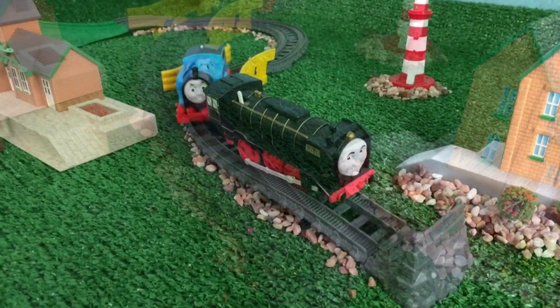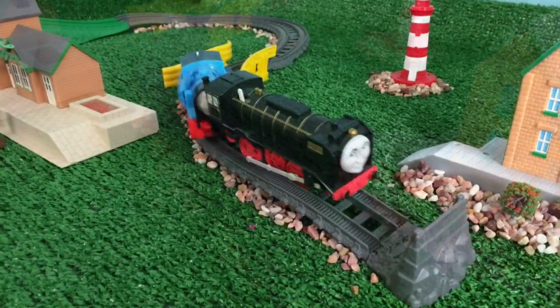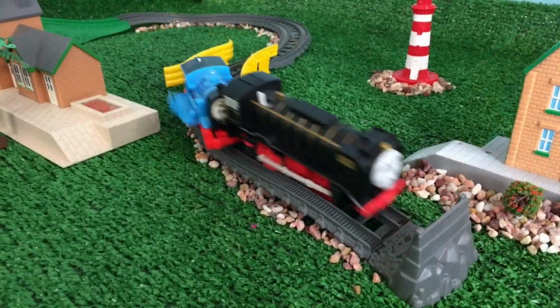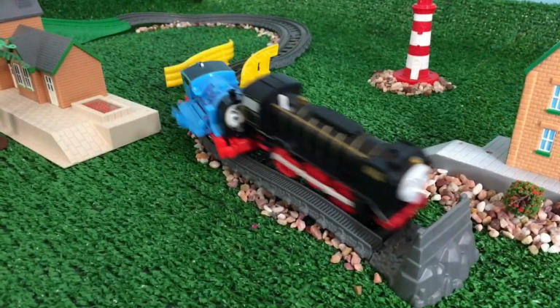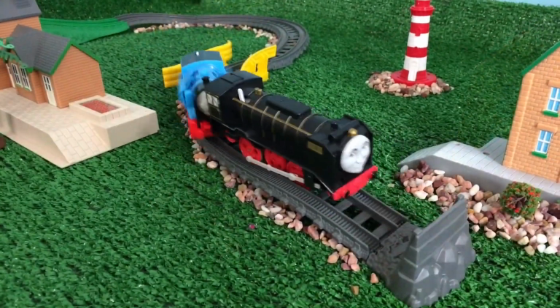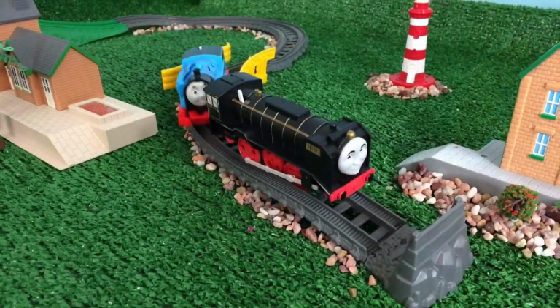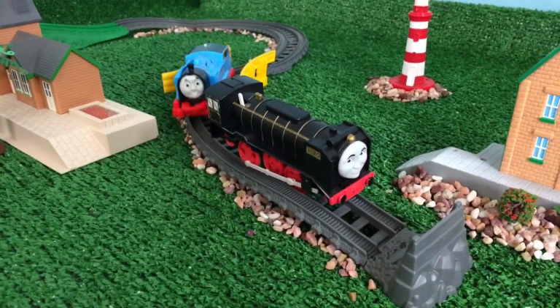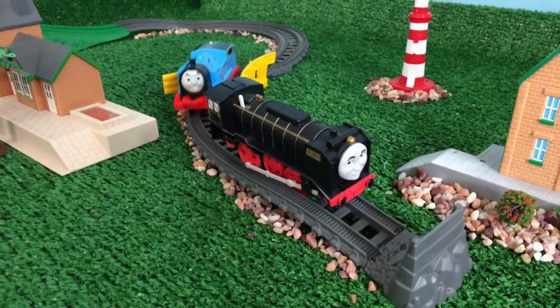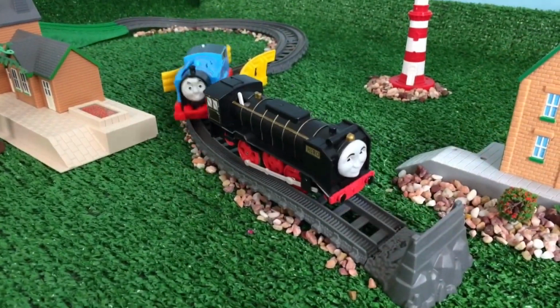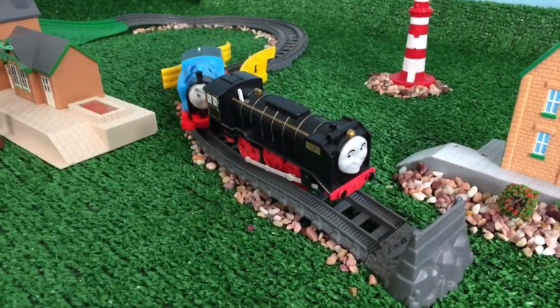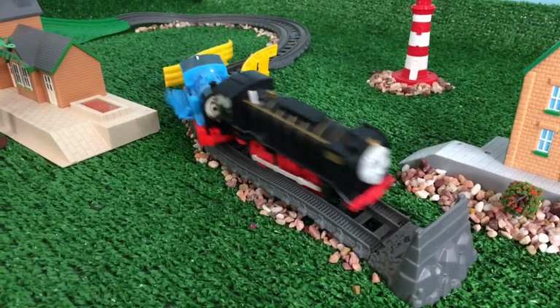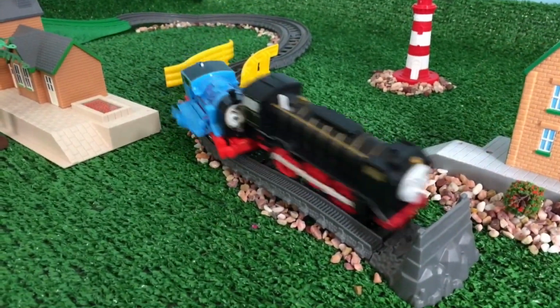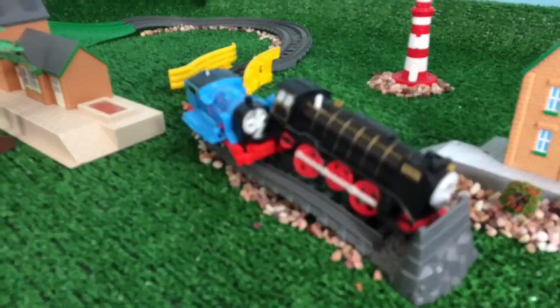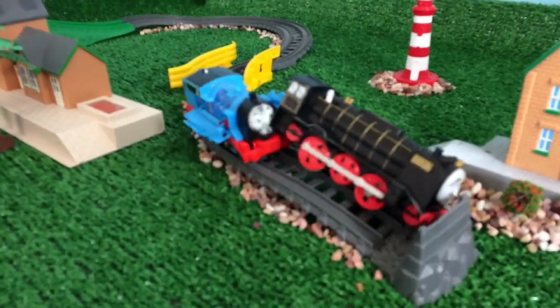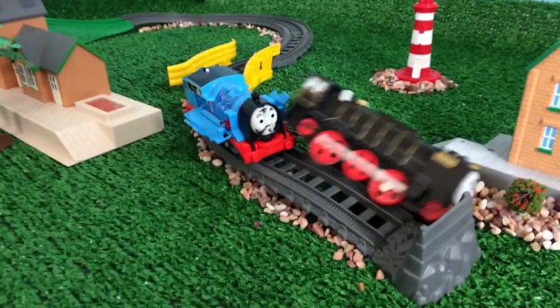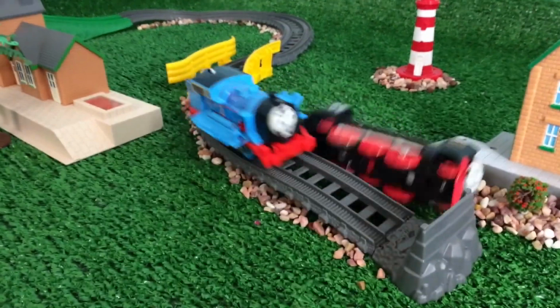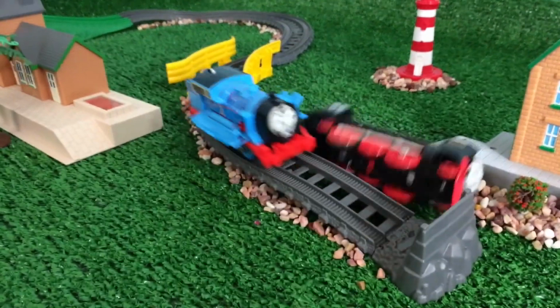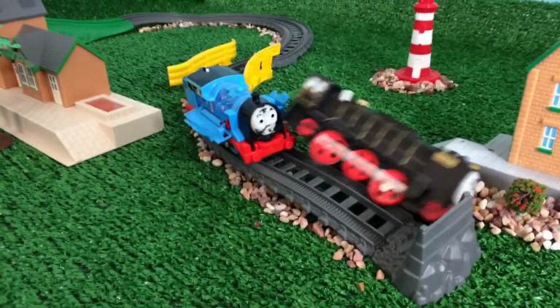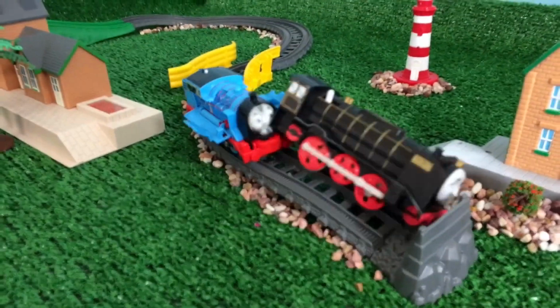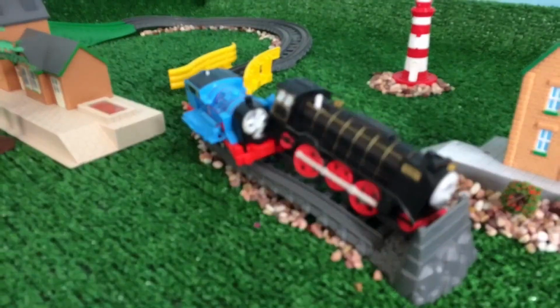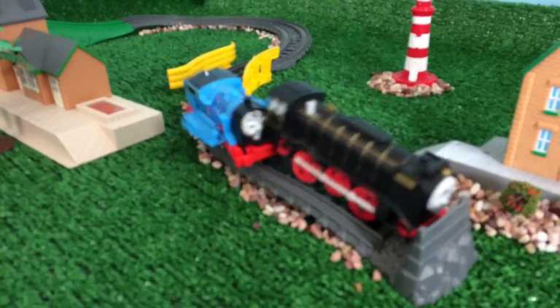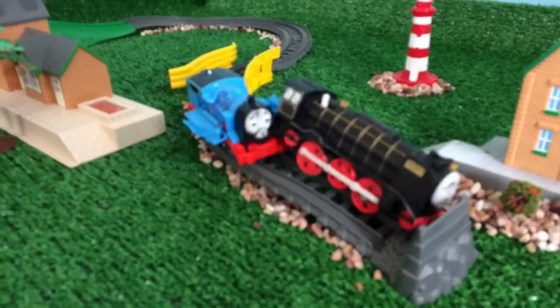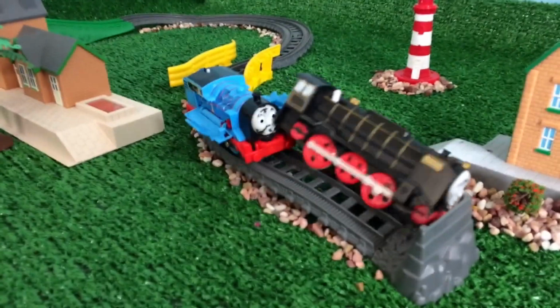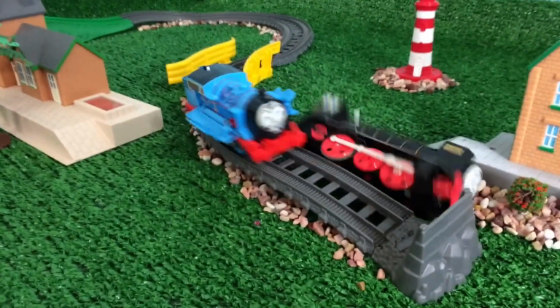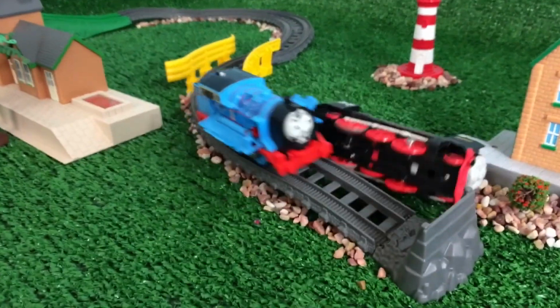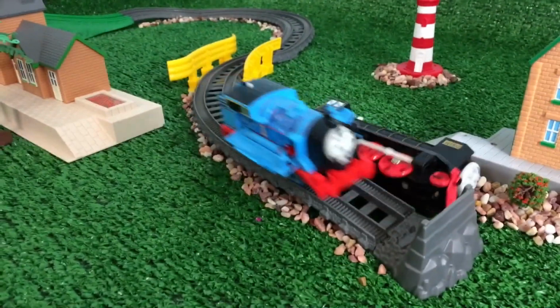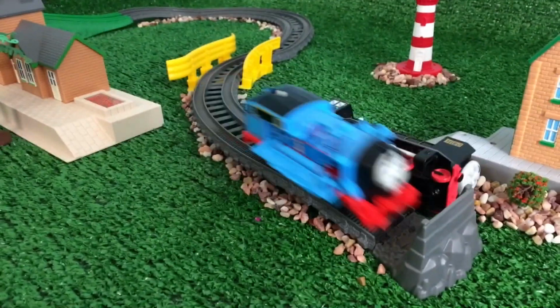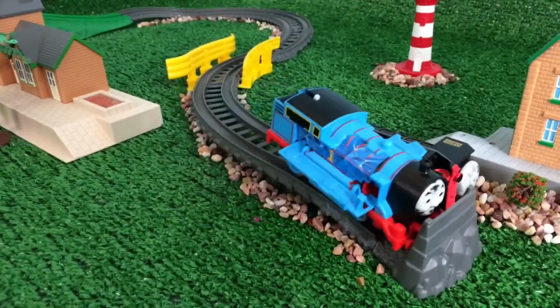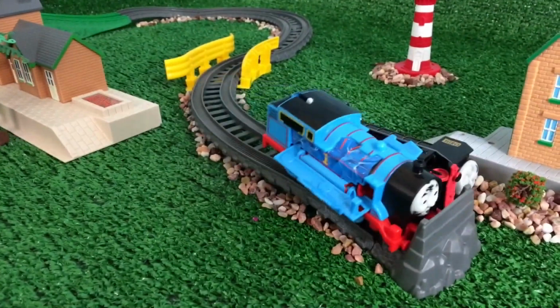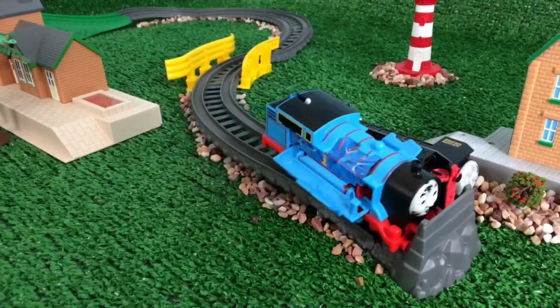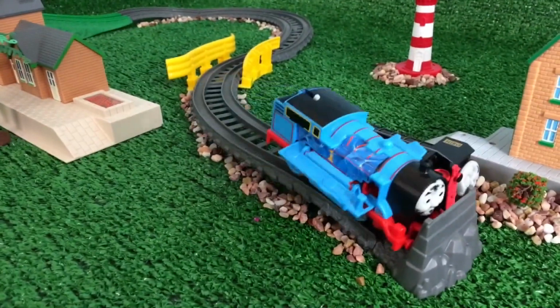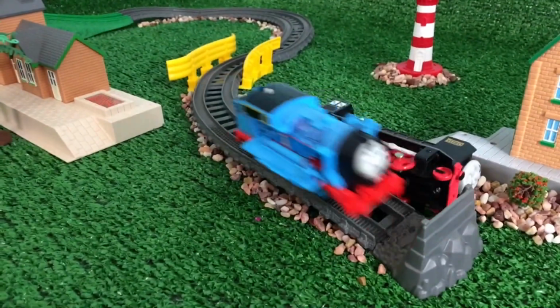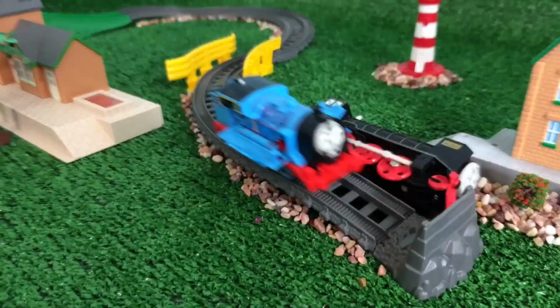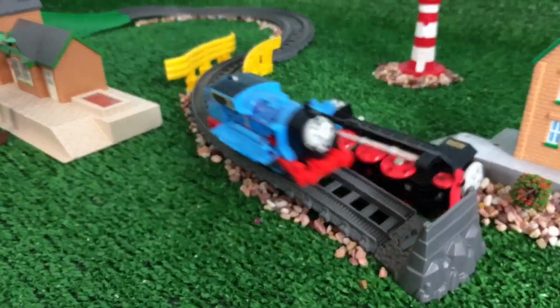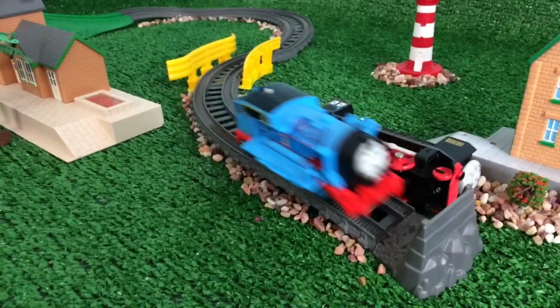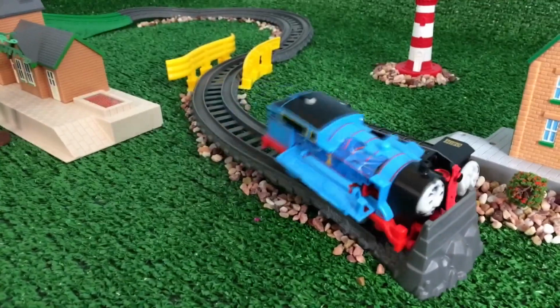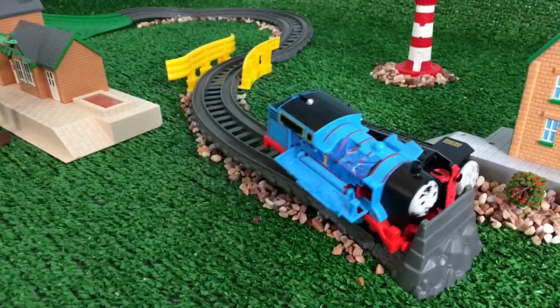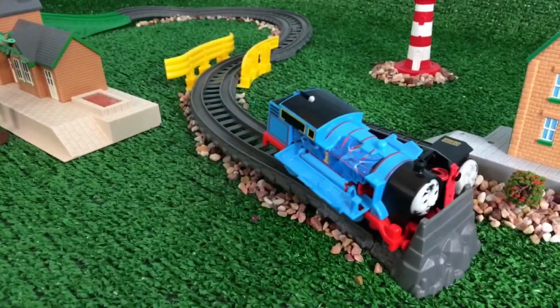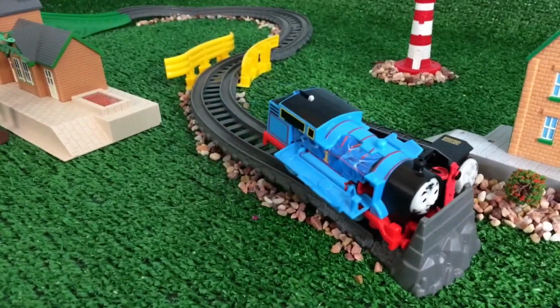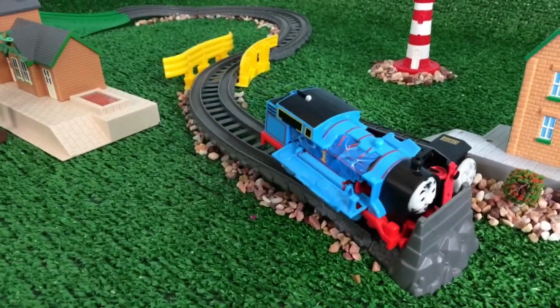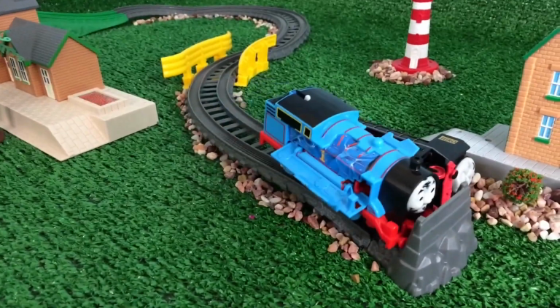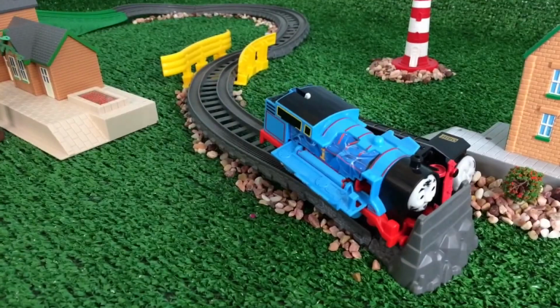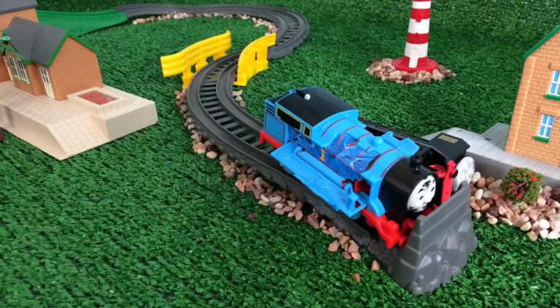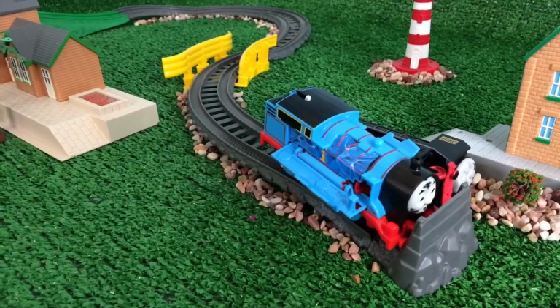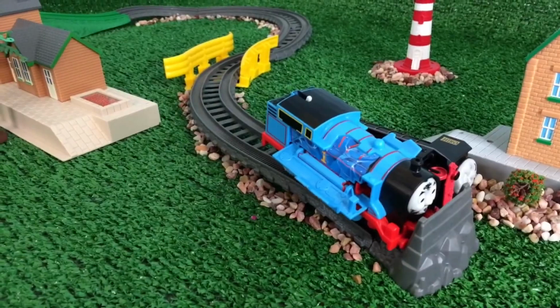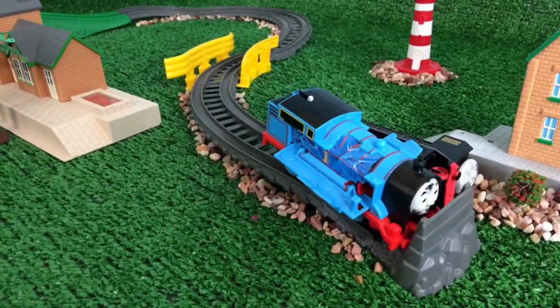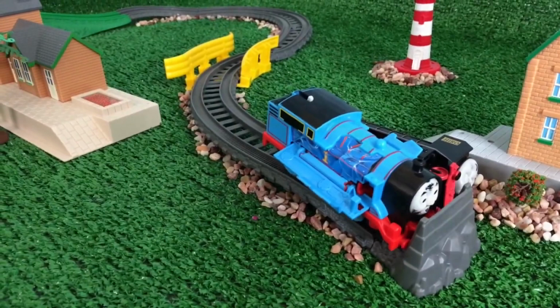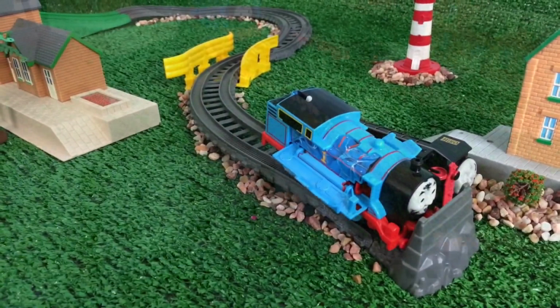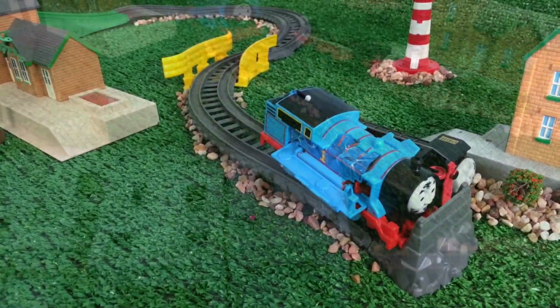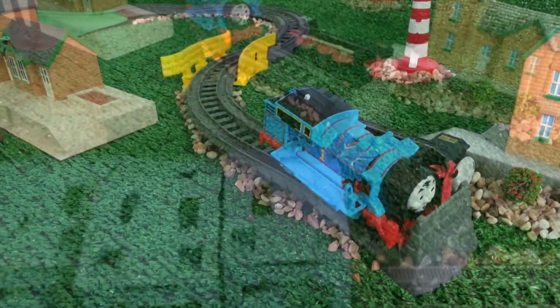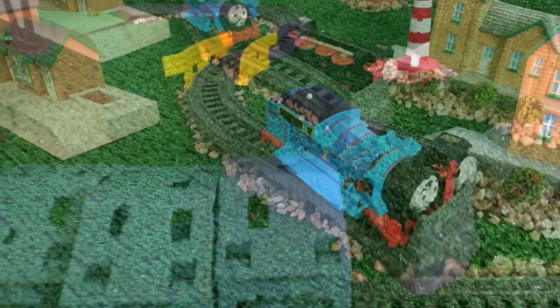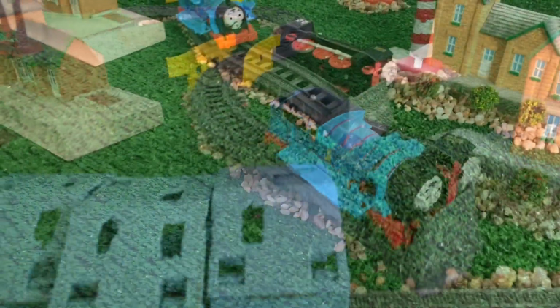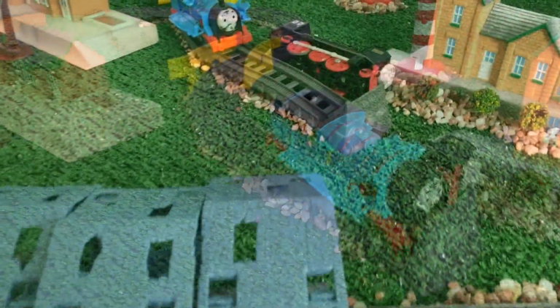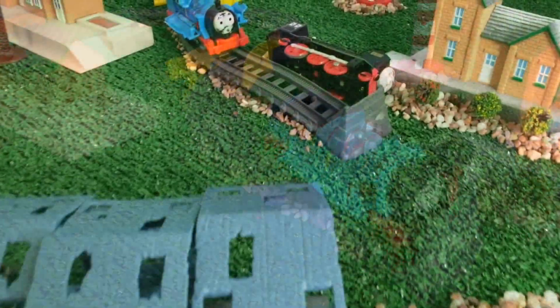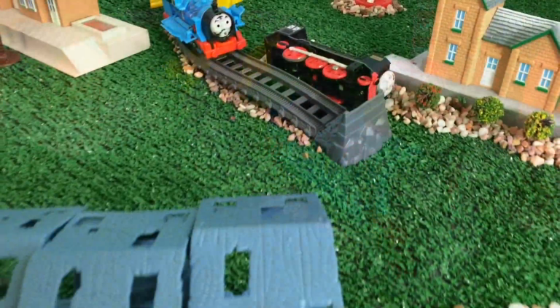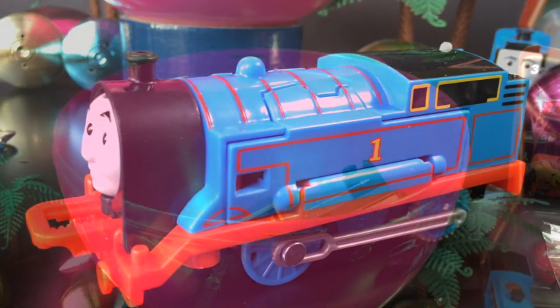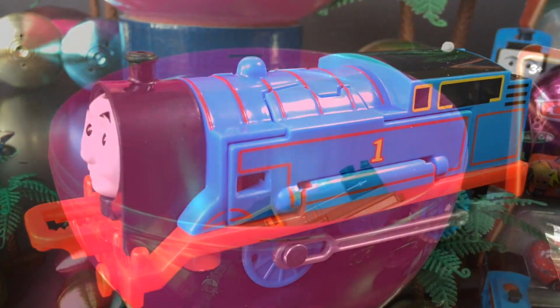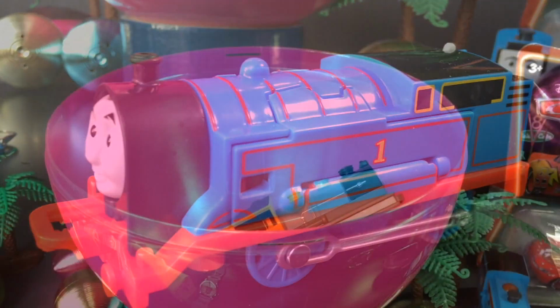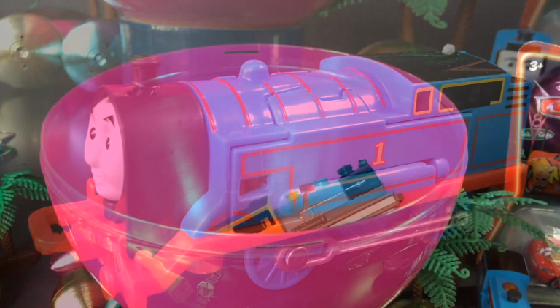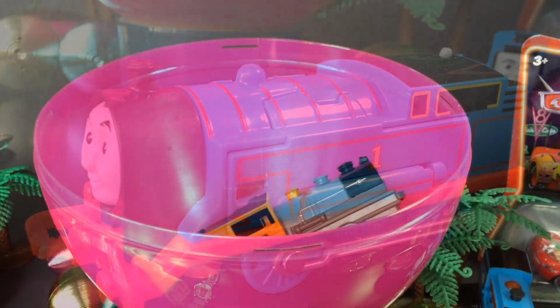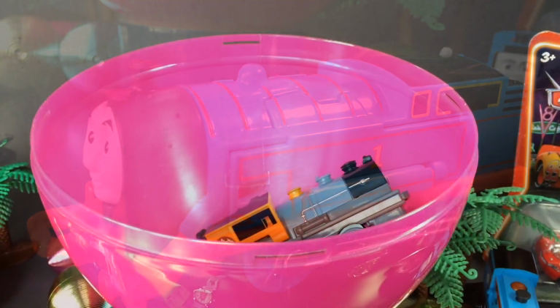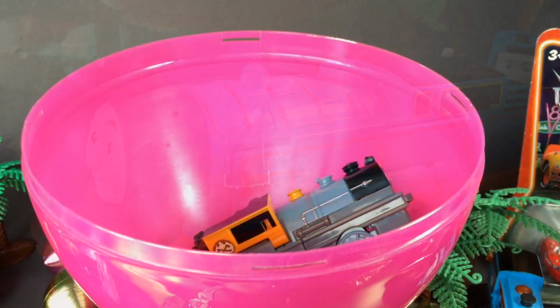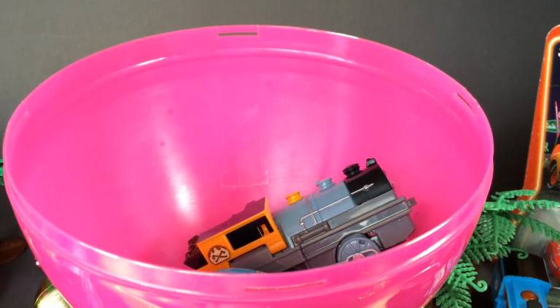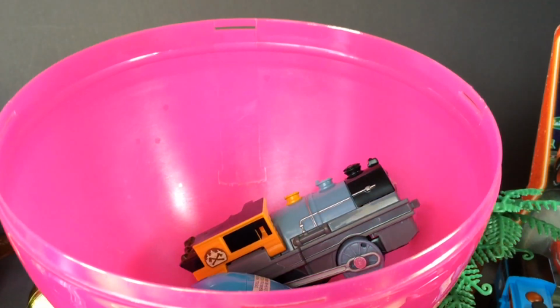Oh no, Thomas is not paying attention — and here's the crash with Kuro. That's not good.